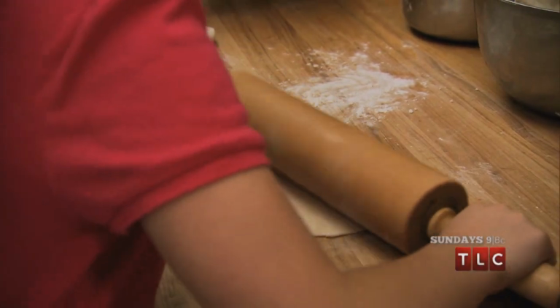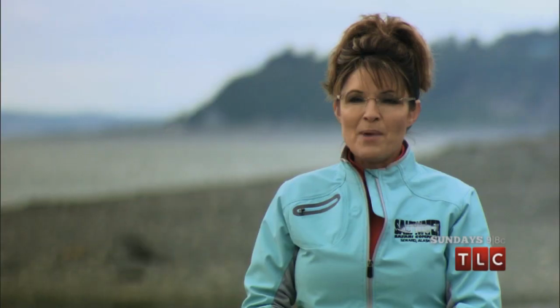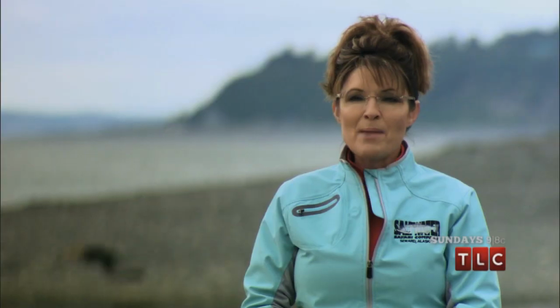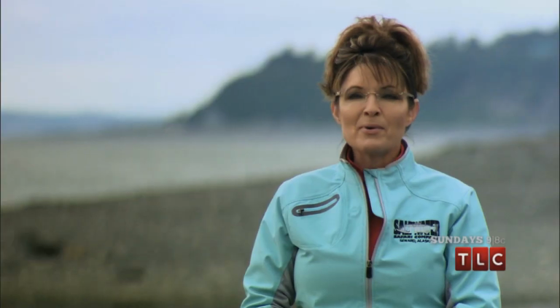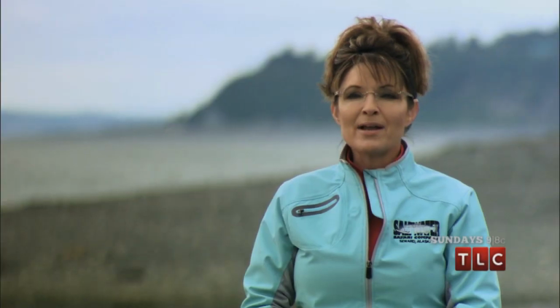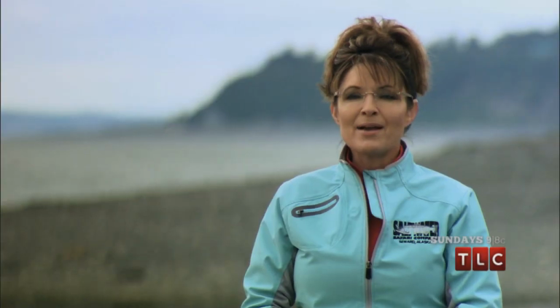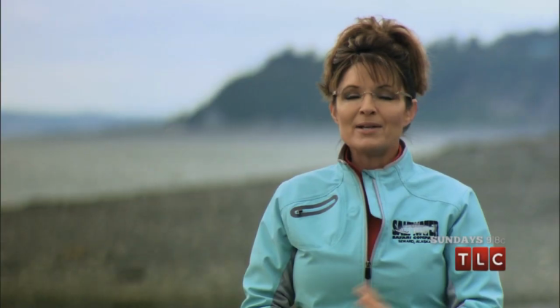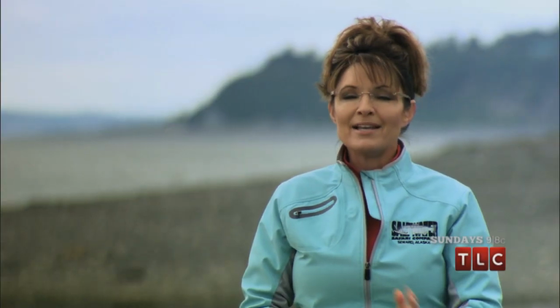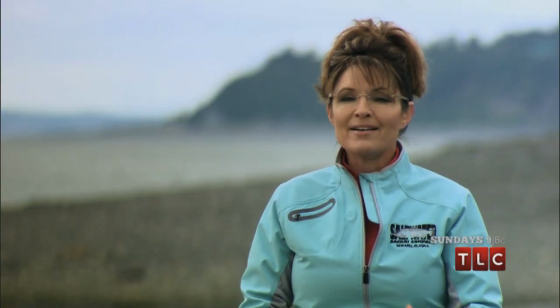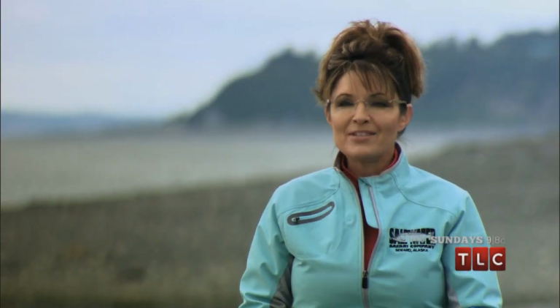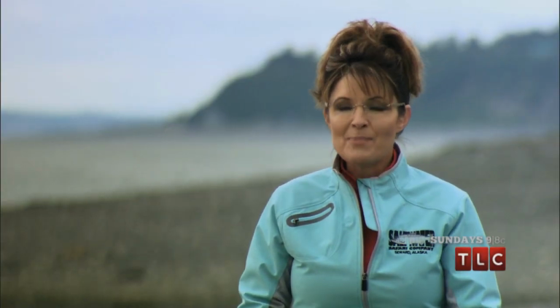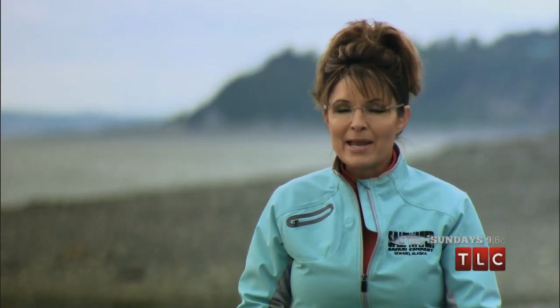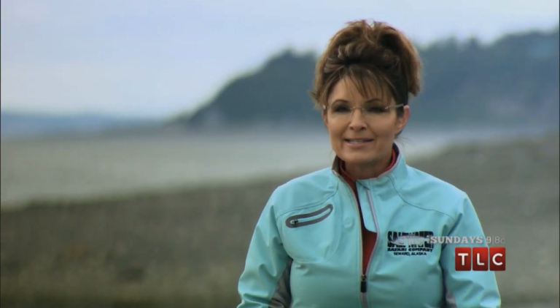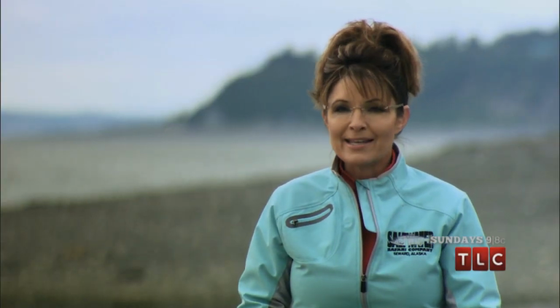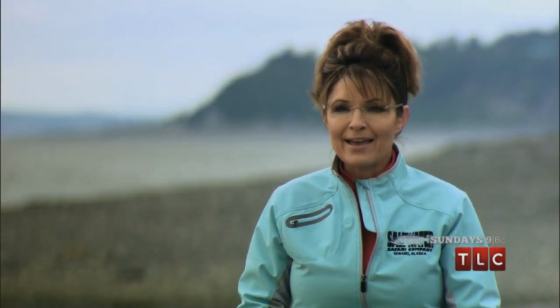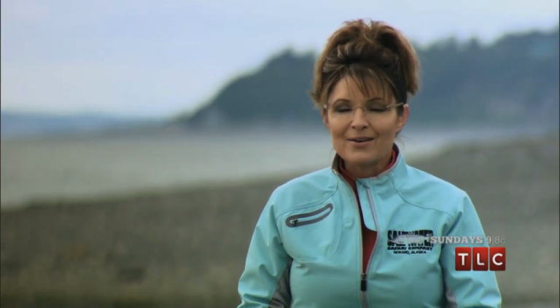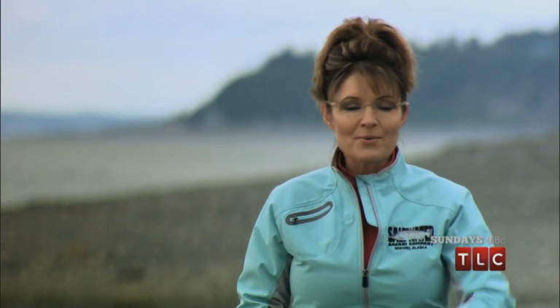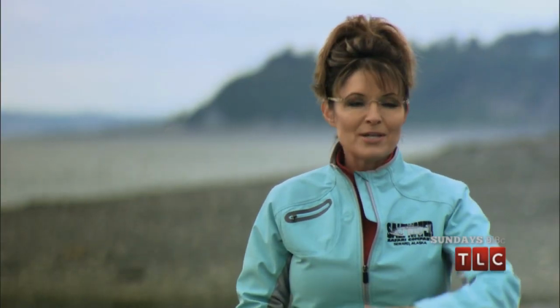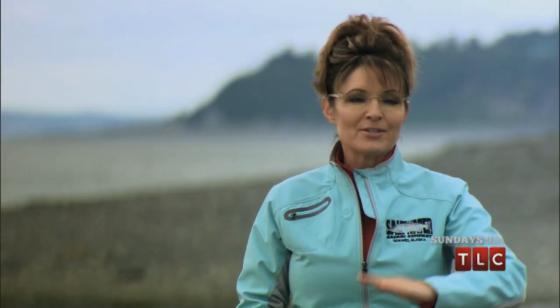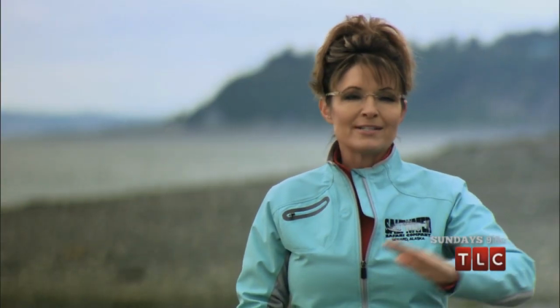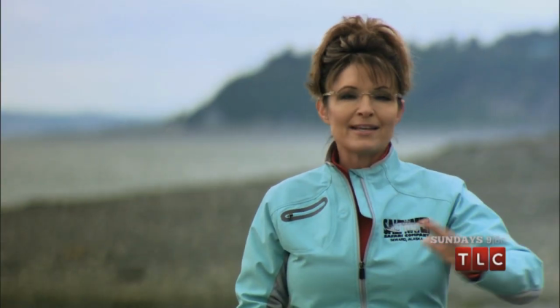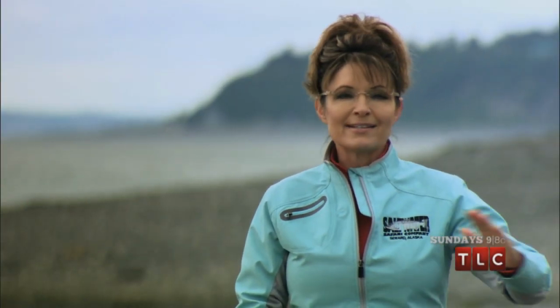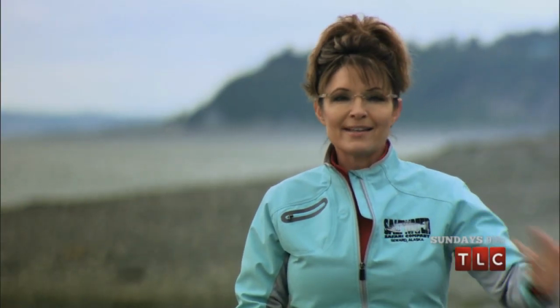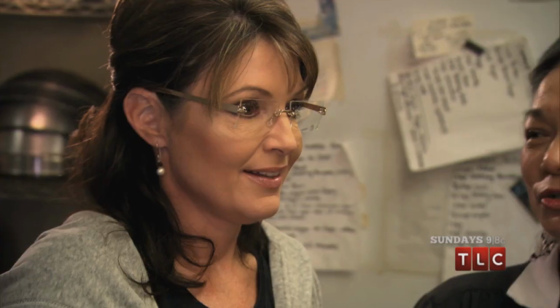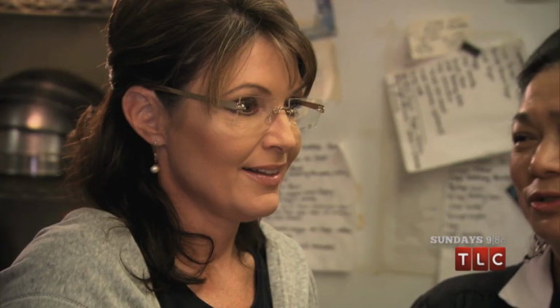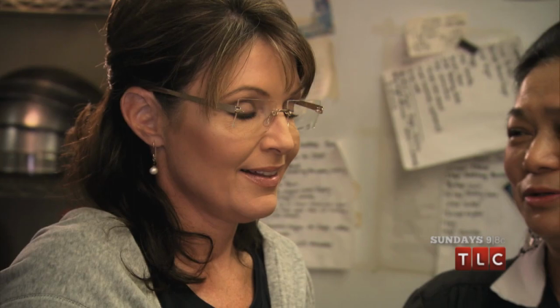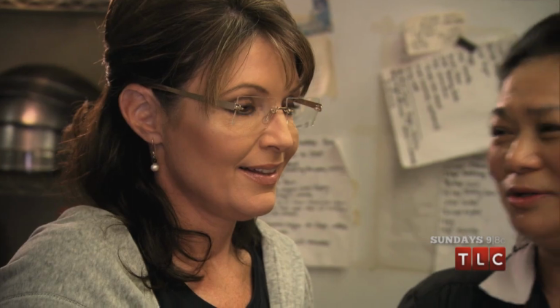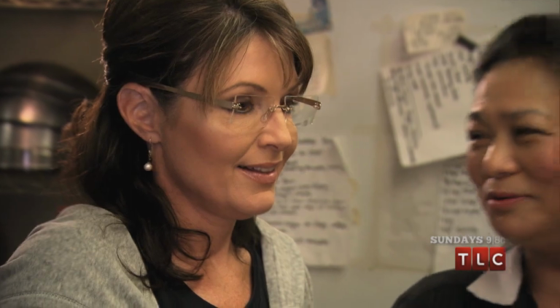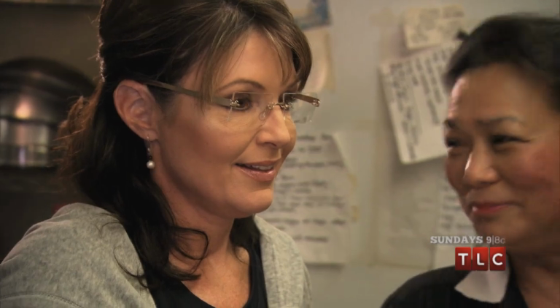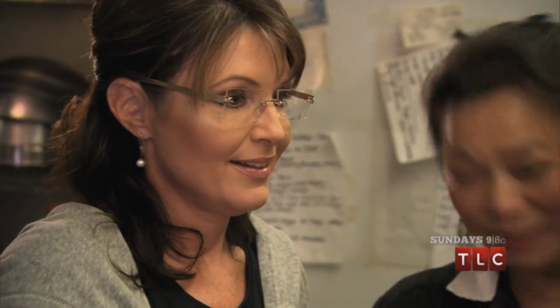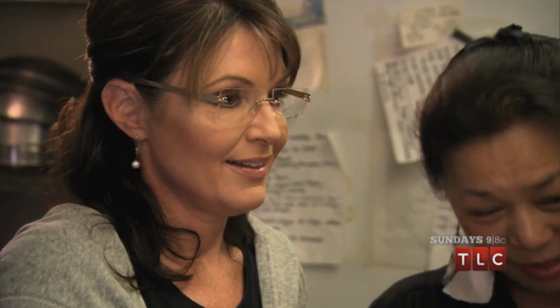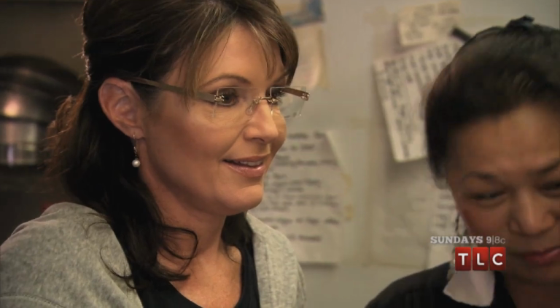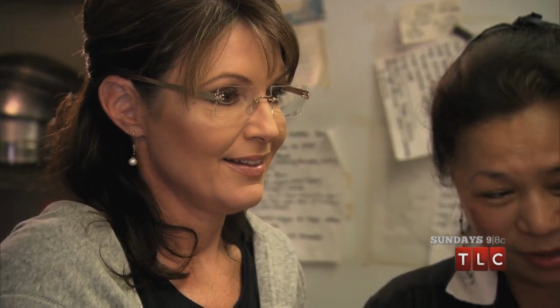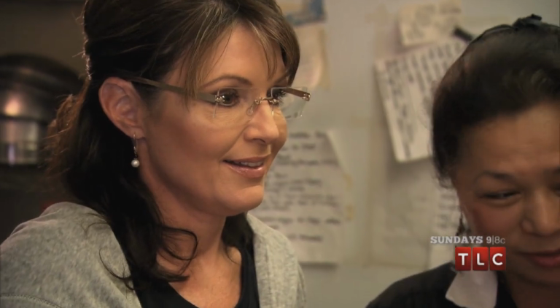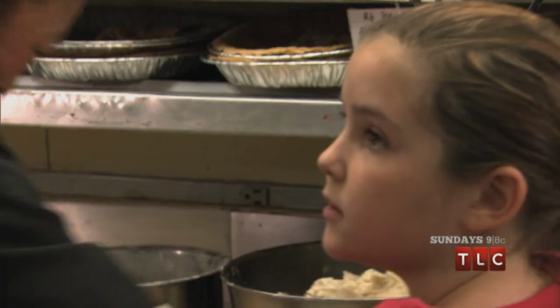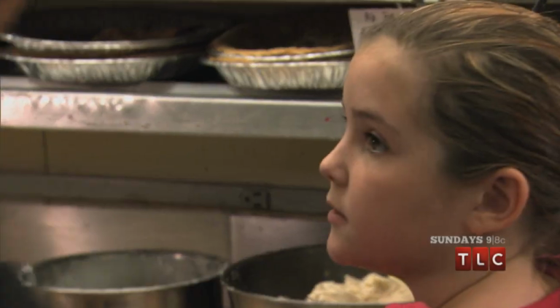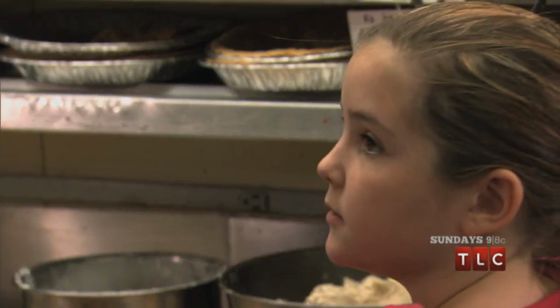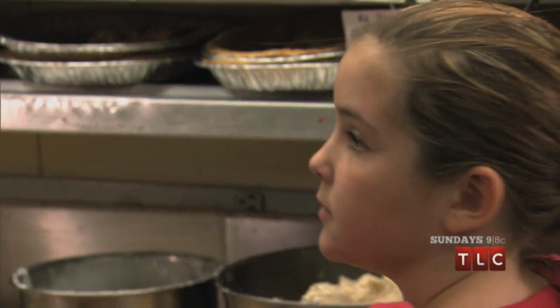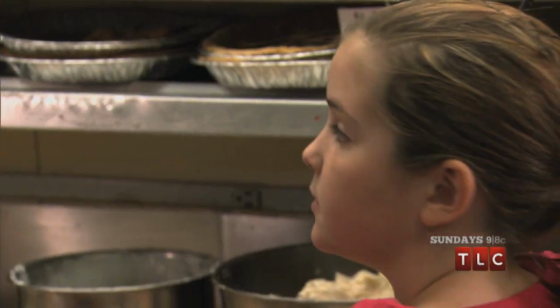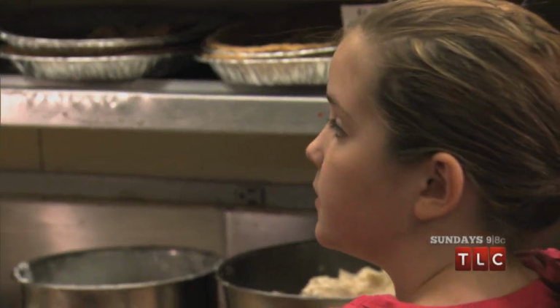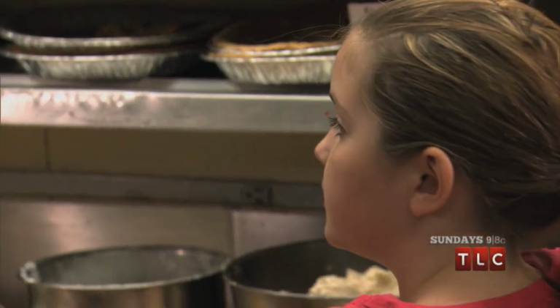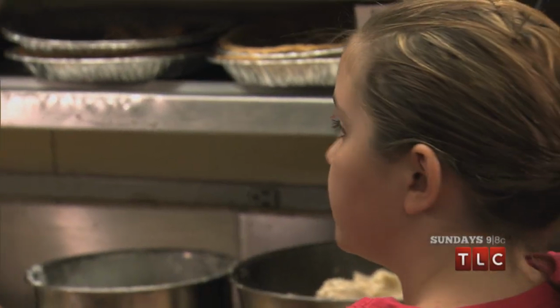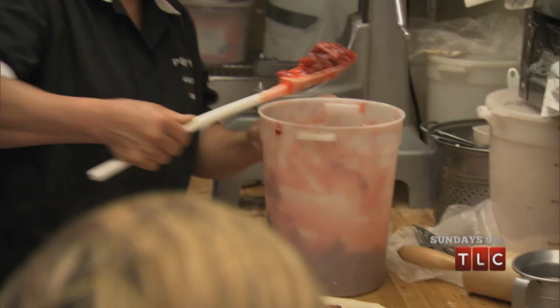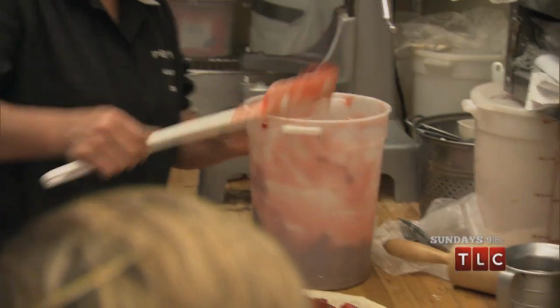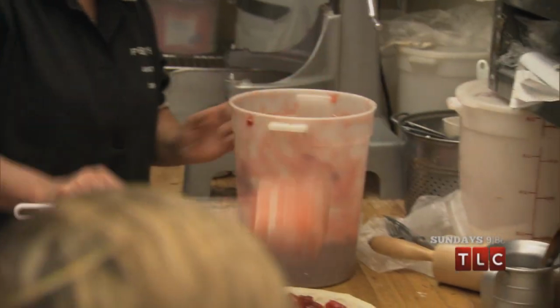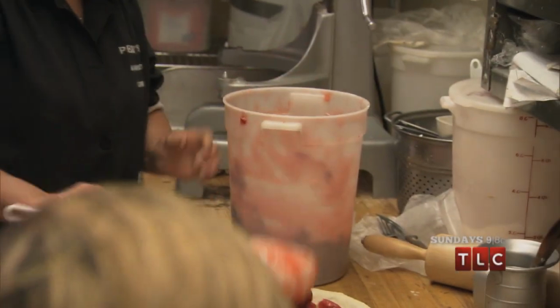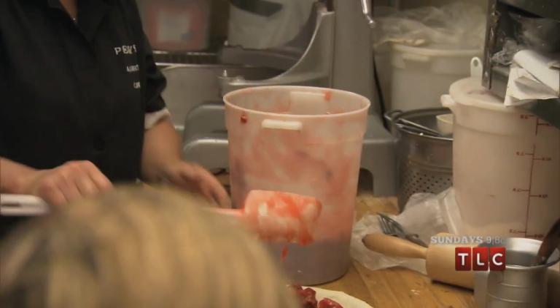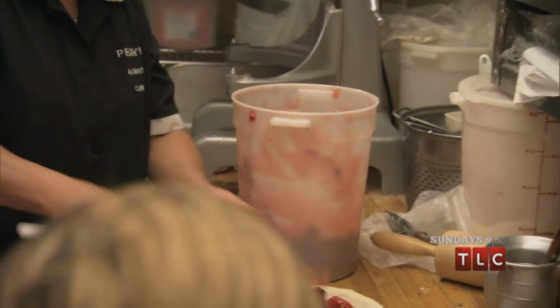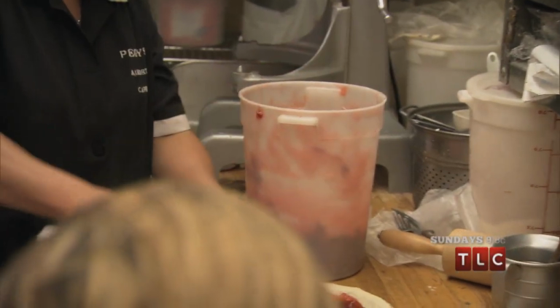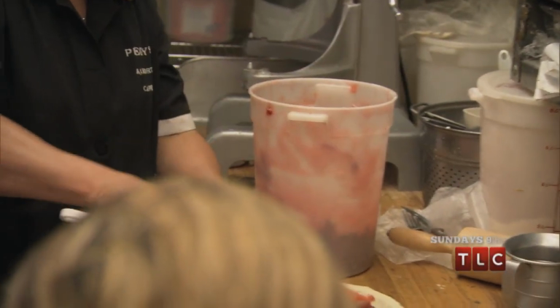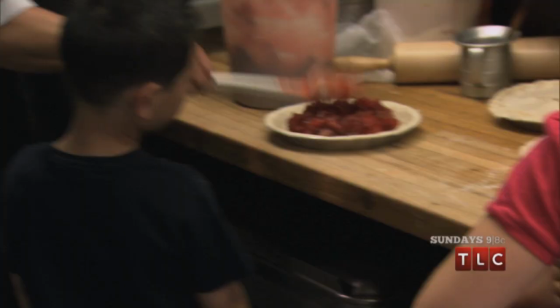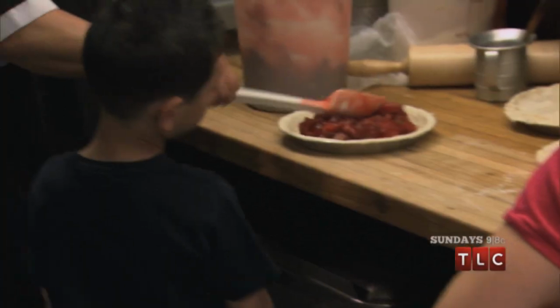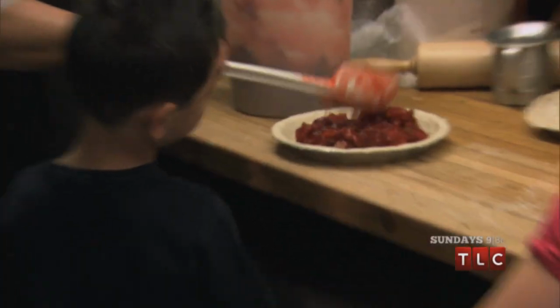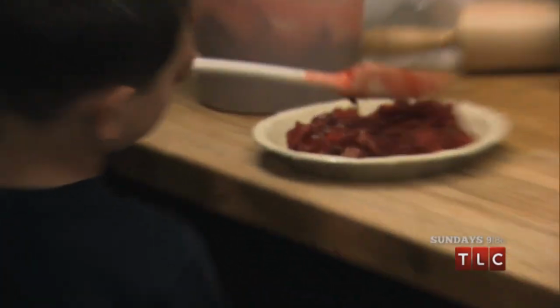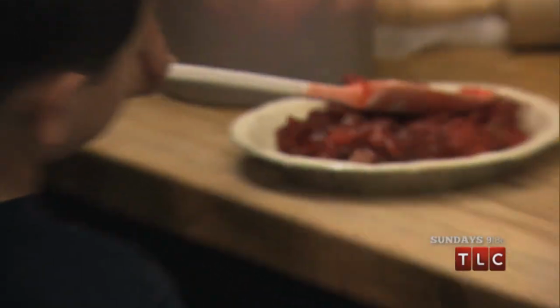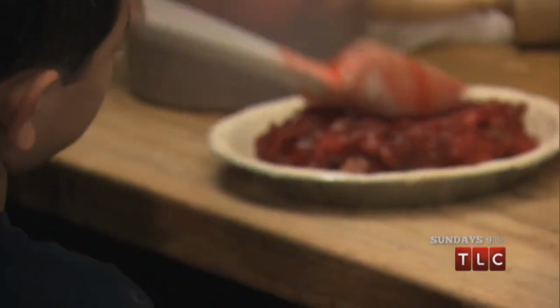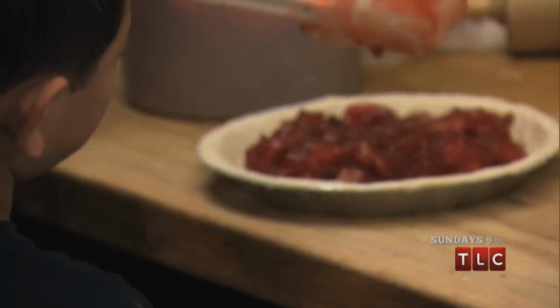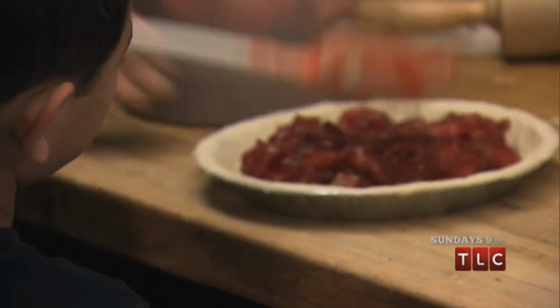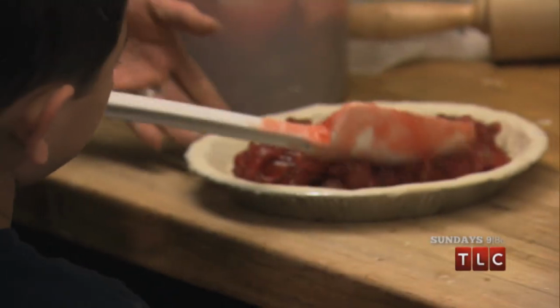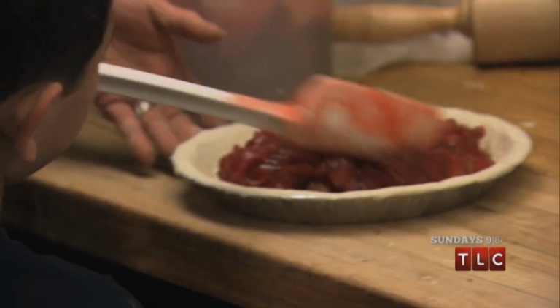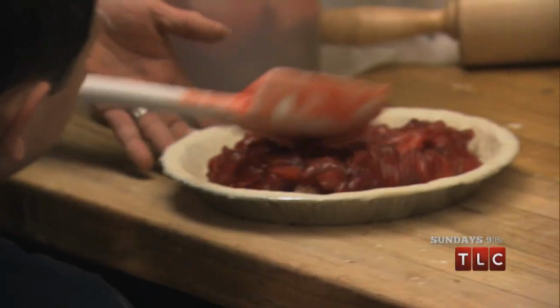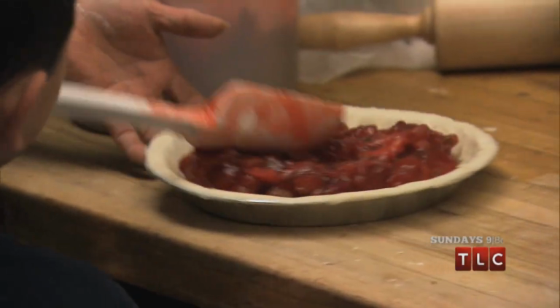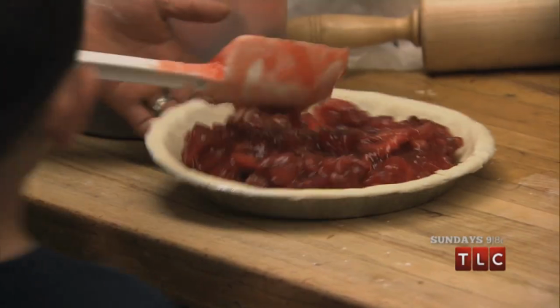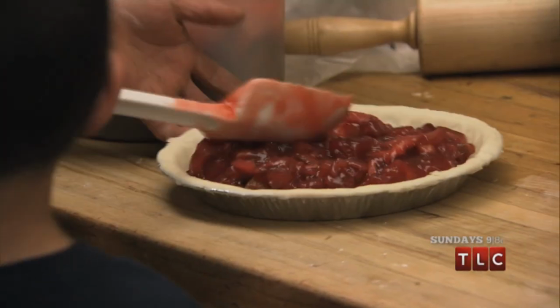Piper and I, we love to bake together. We usually take Sunday afternoons to bake something together. That's beautiful. She knows what she's doing.